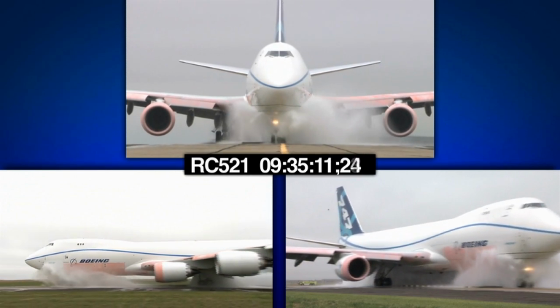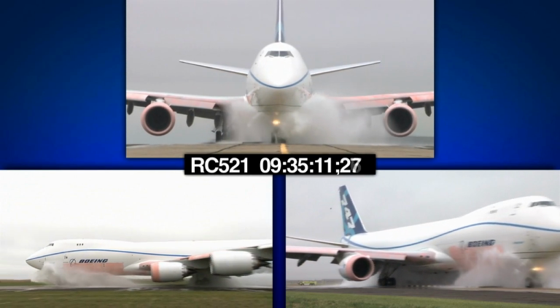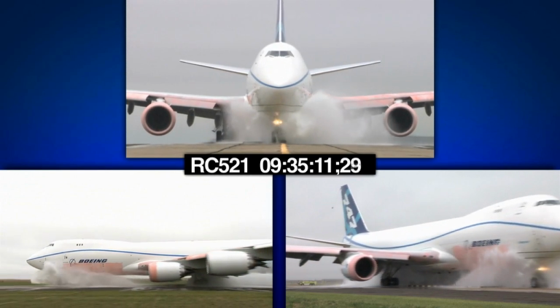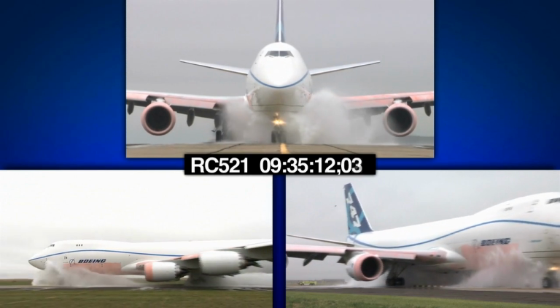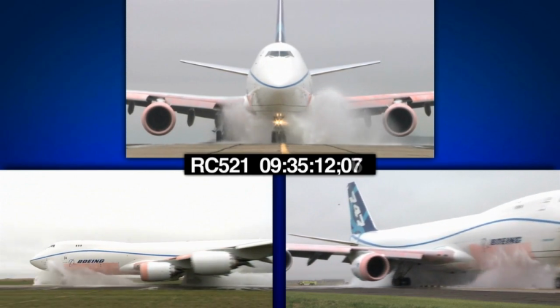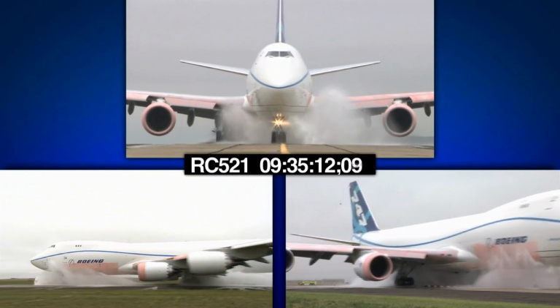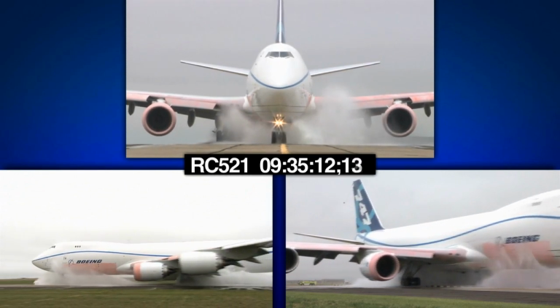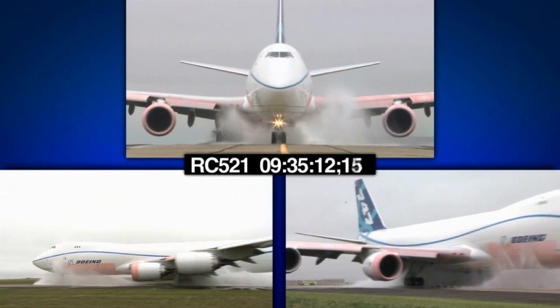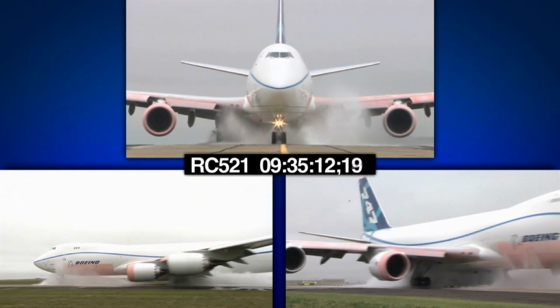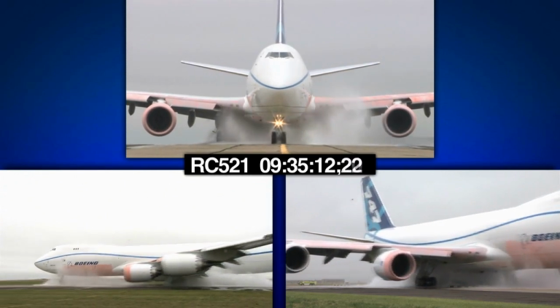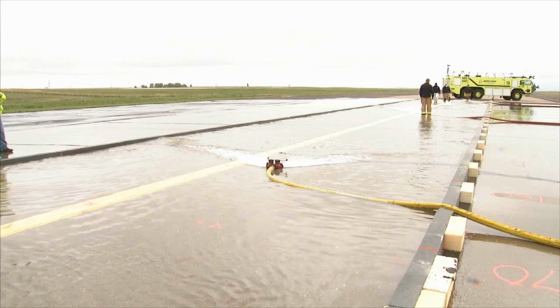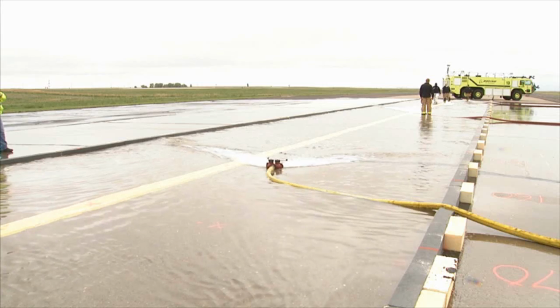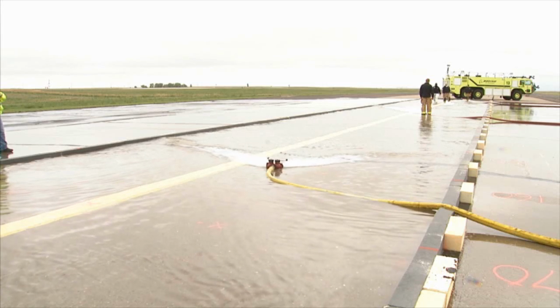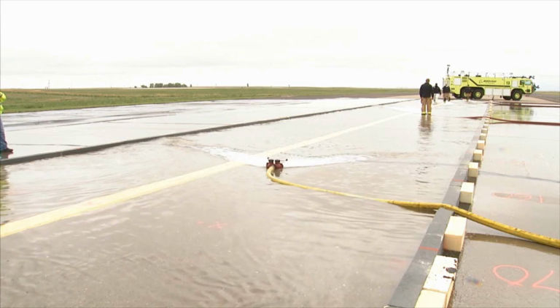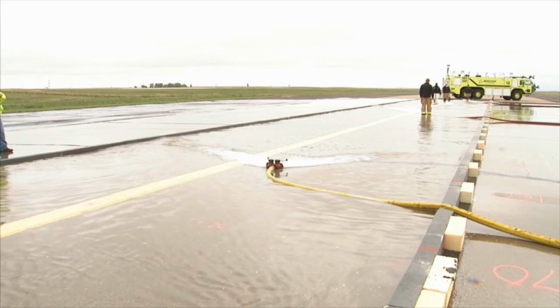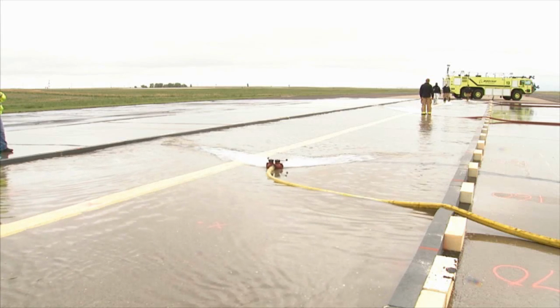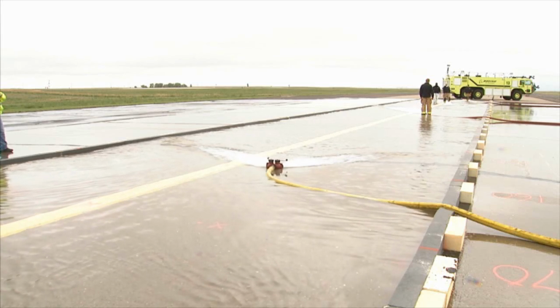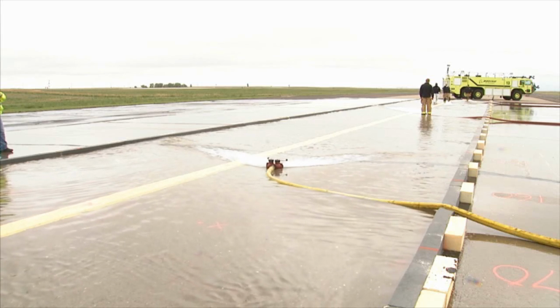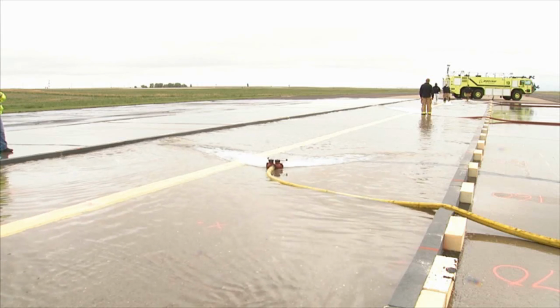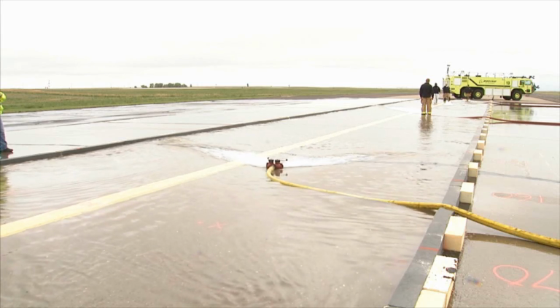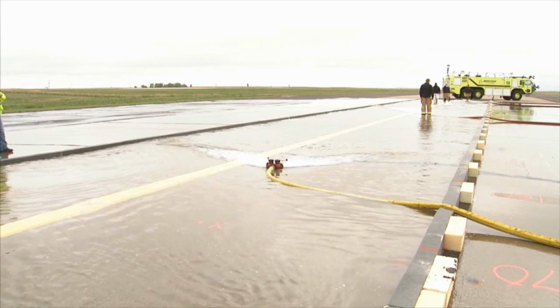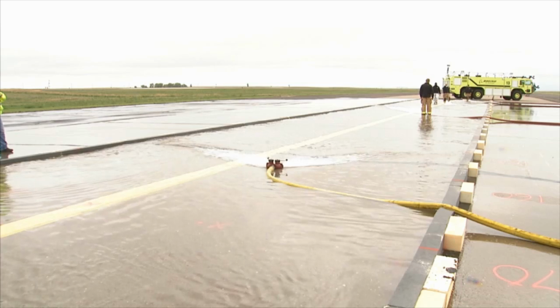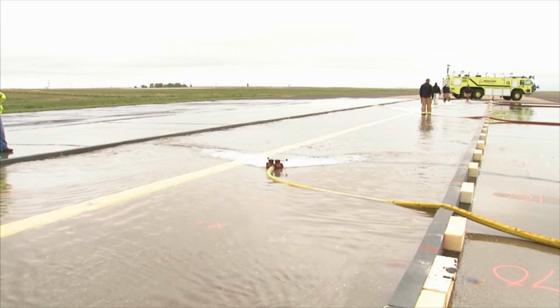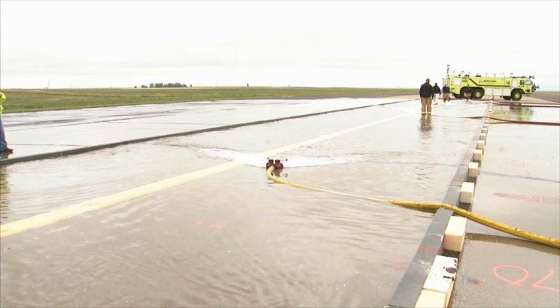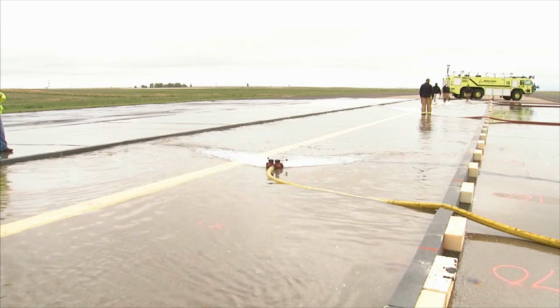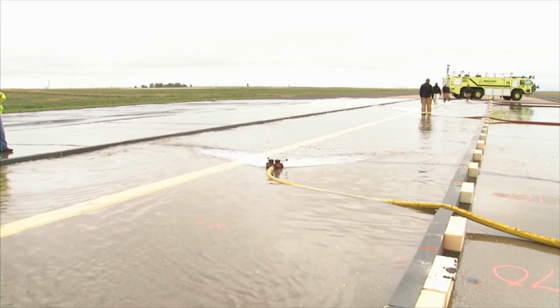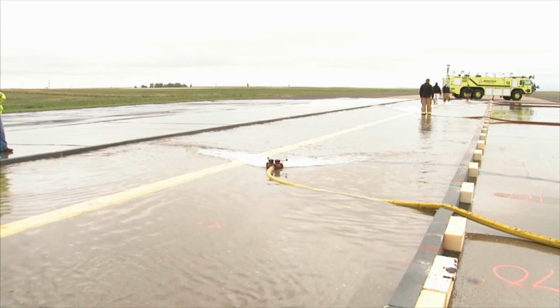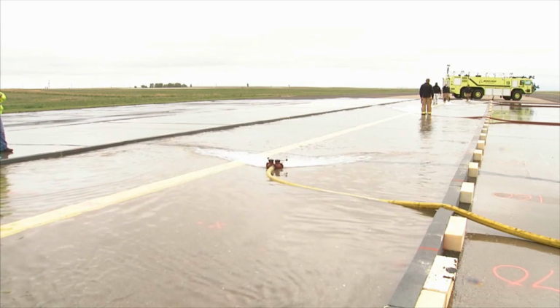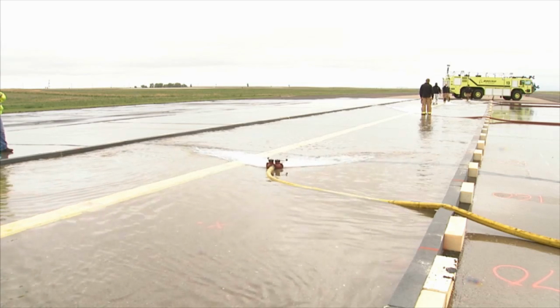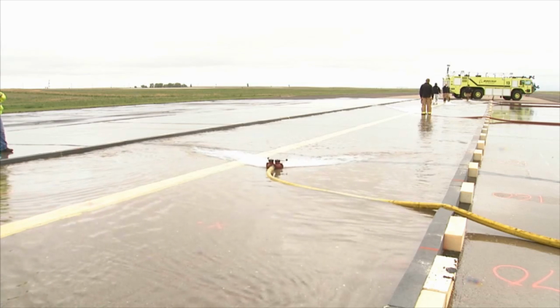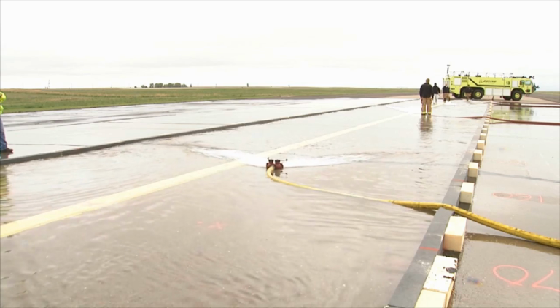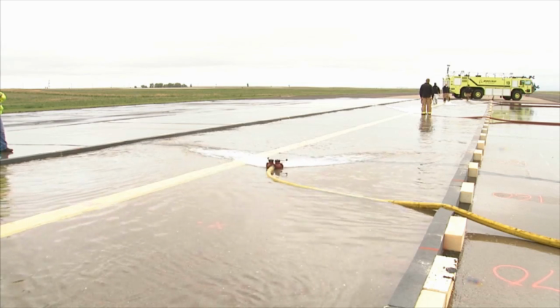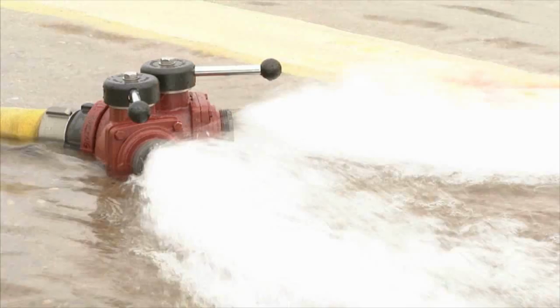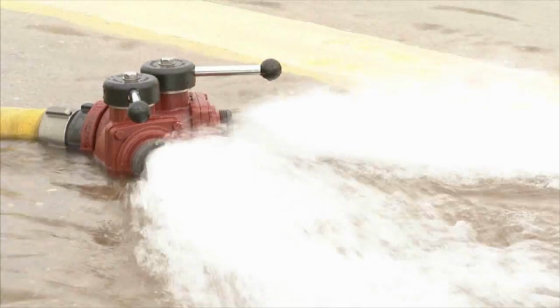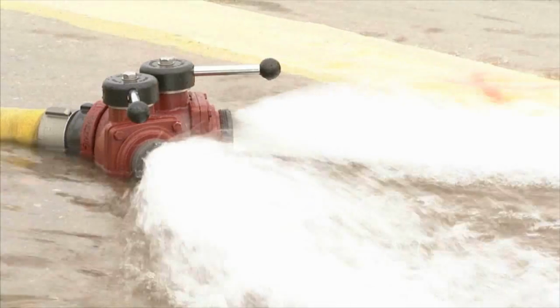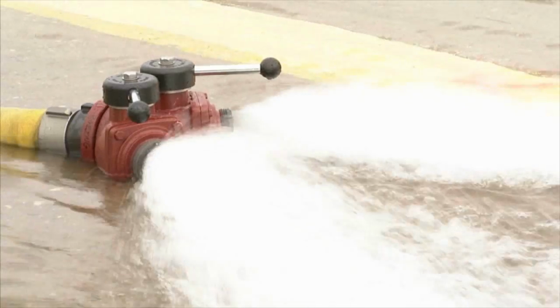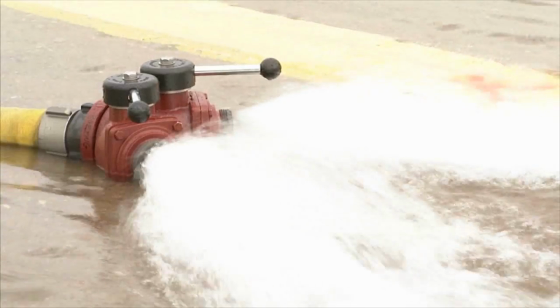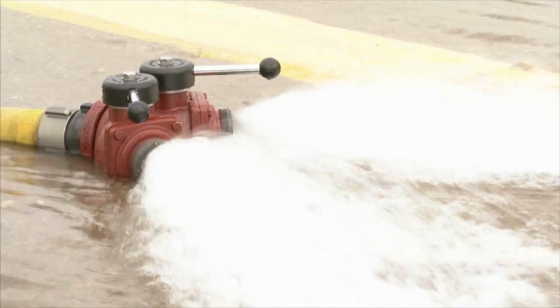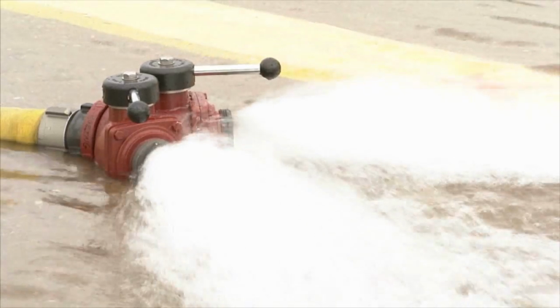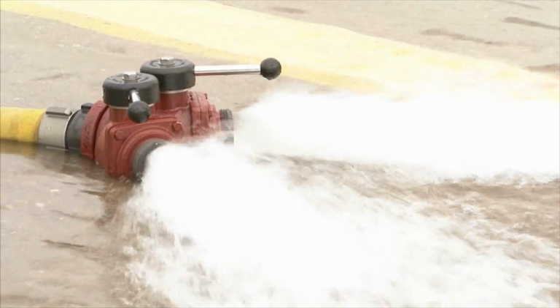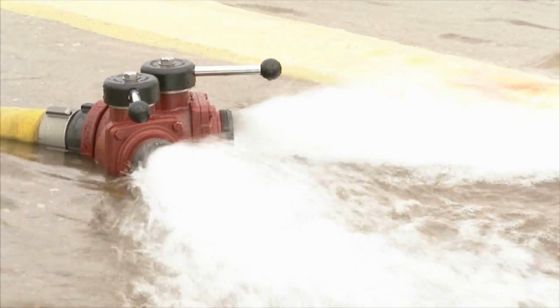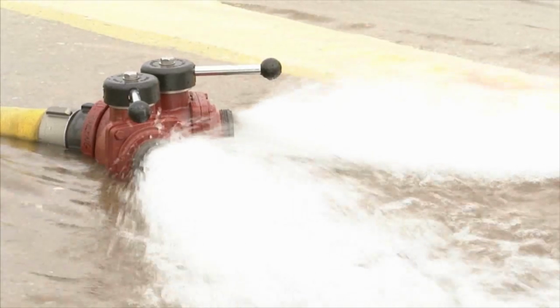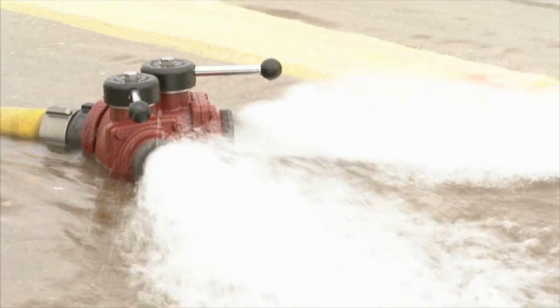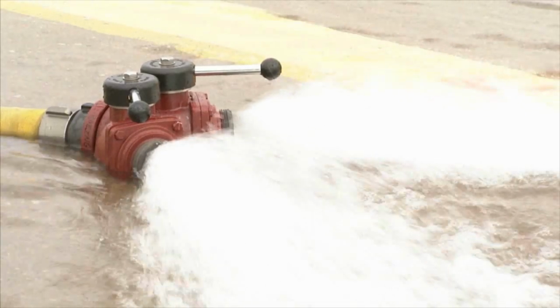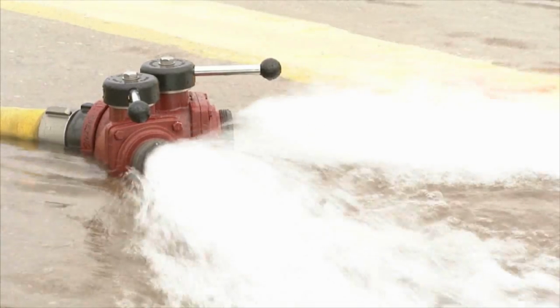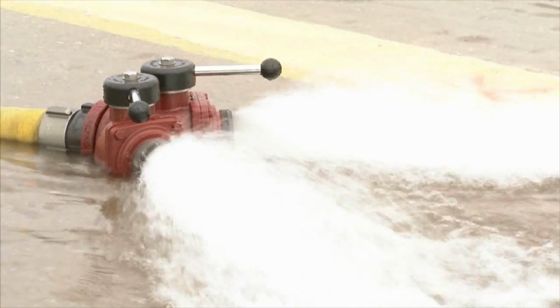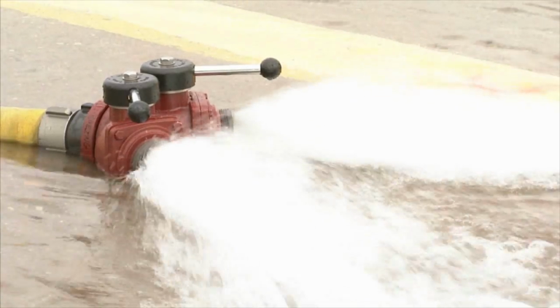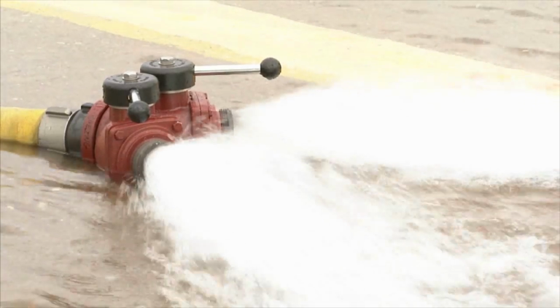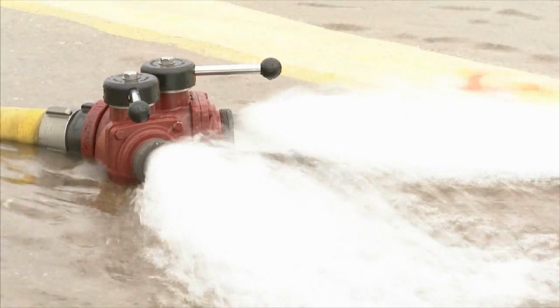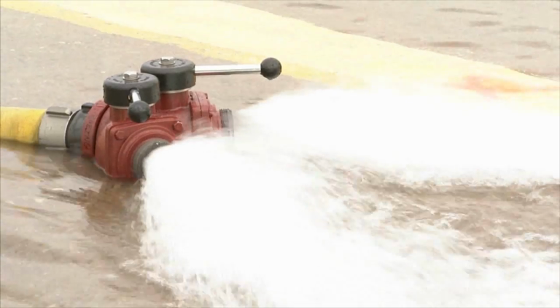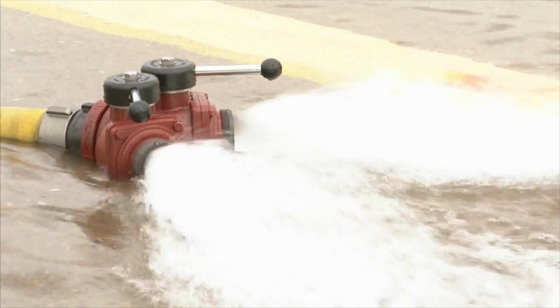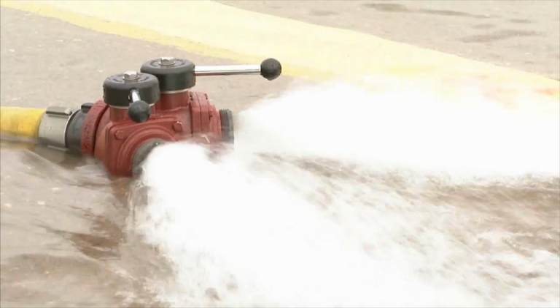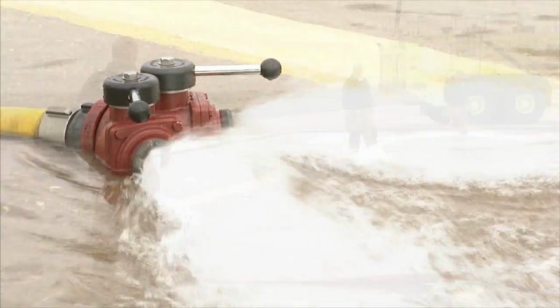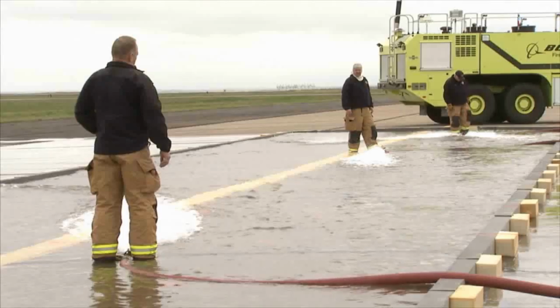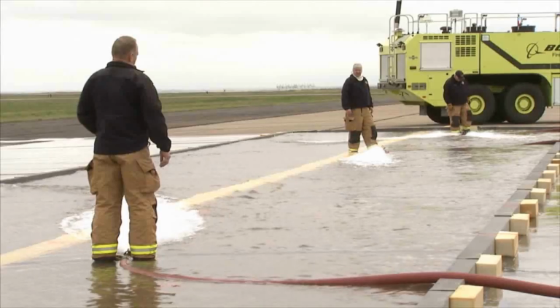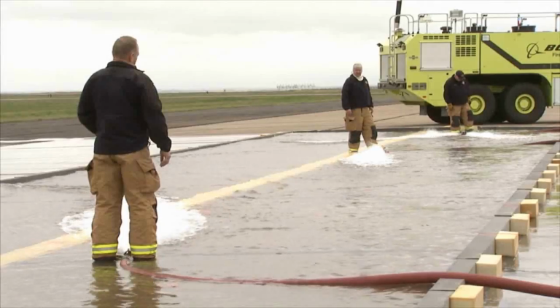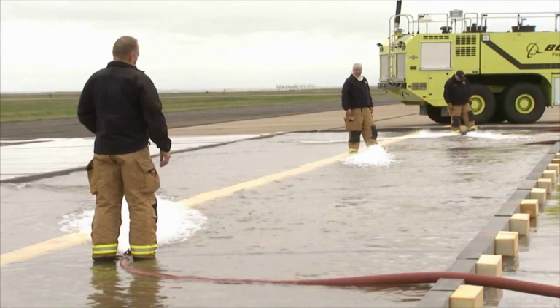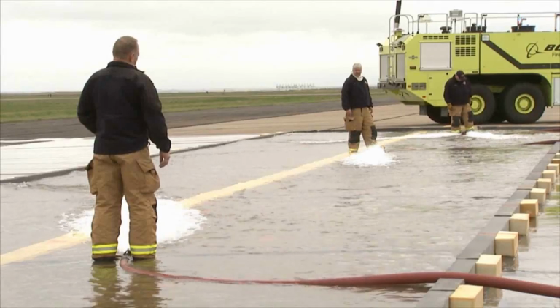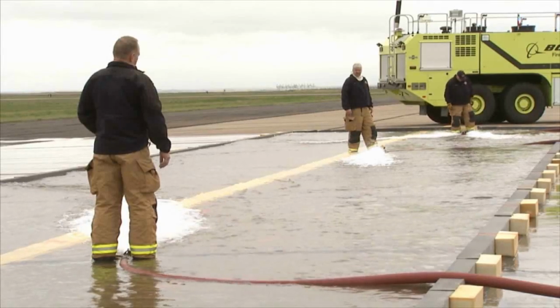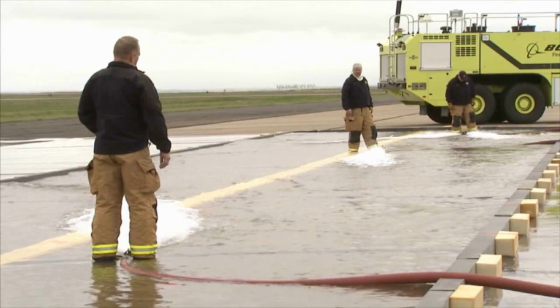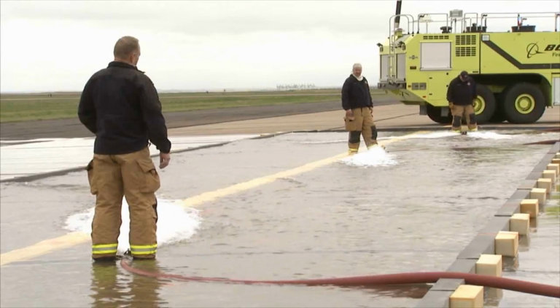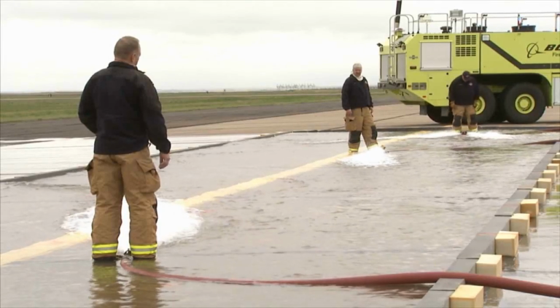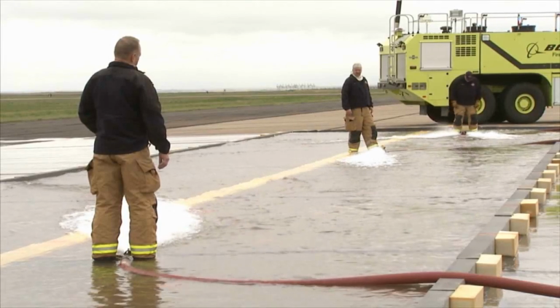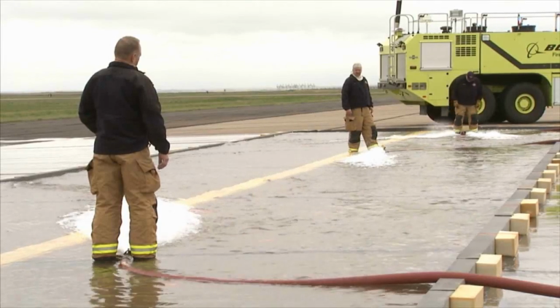To conduct the test, the Boeing team builds a temporary pool in the middle of the runway and fills it with water. Lots of water.